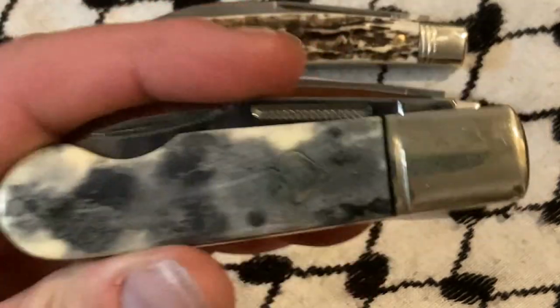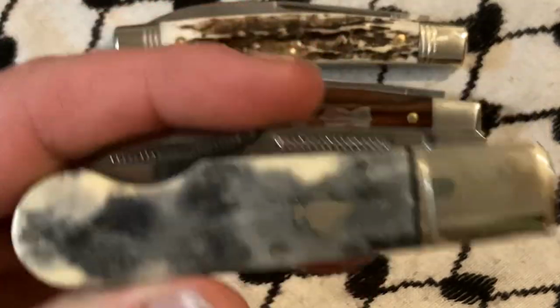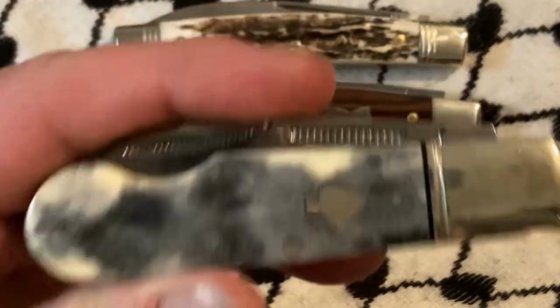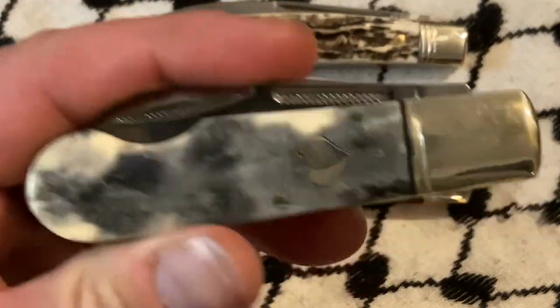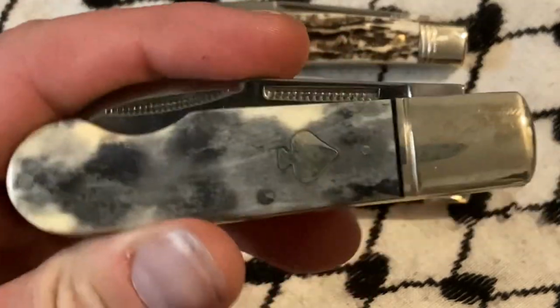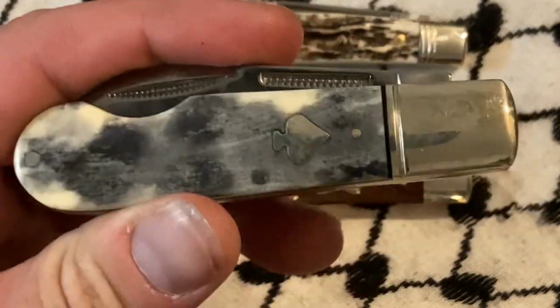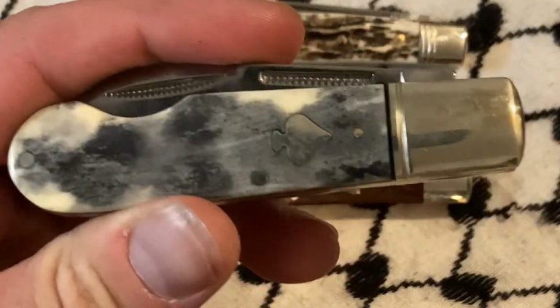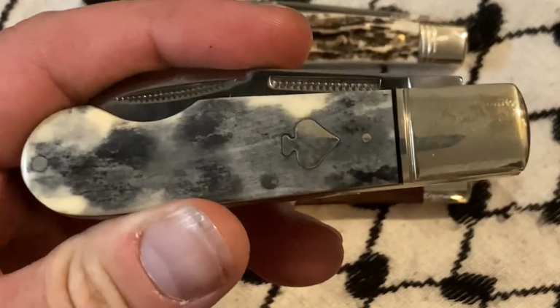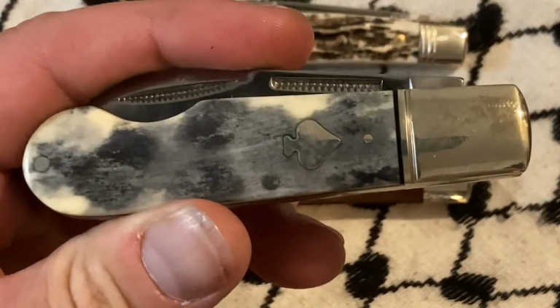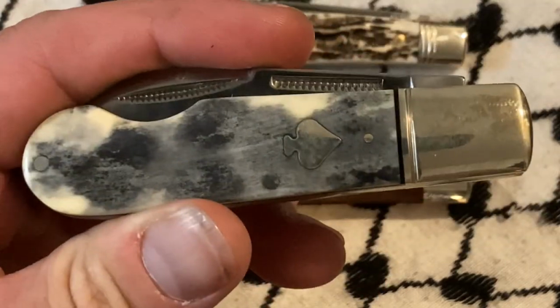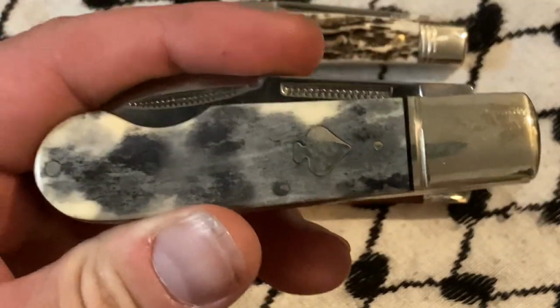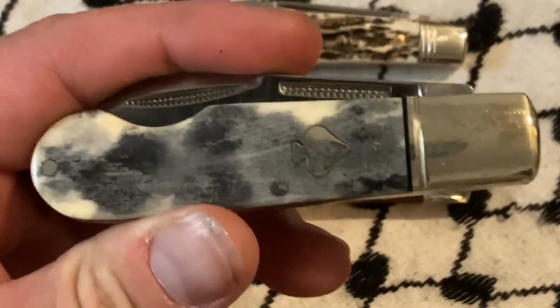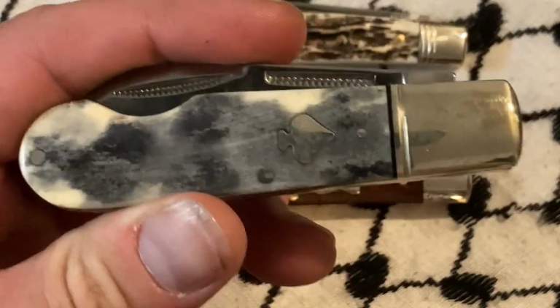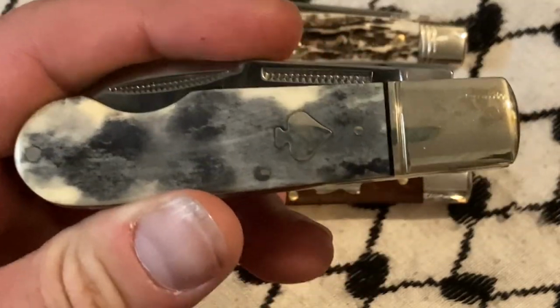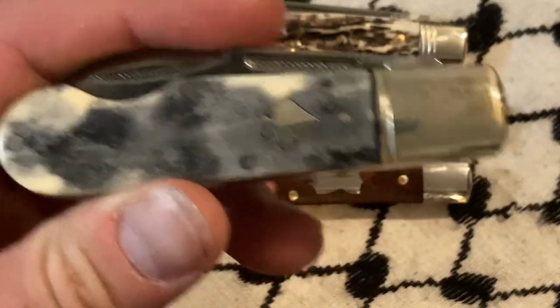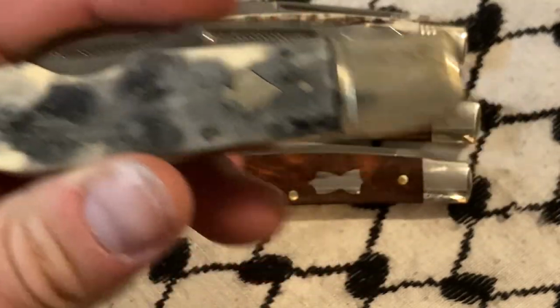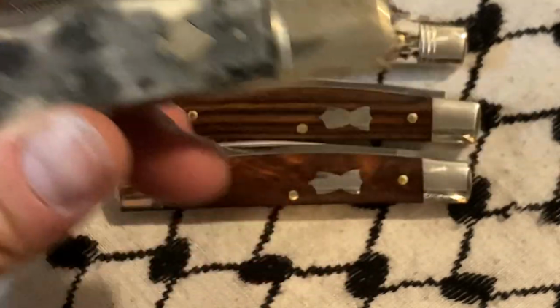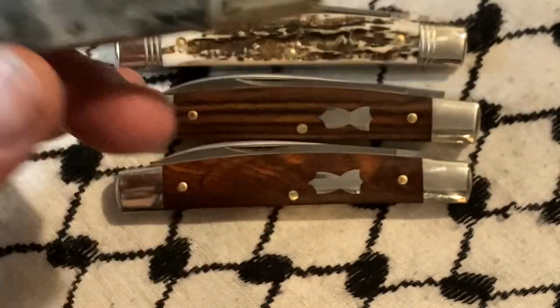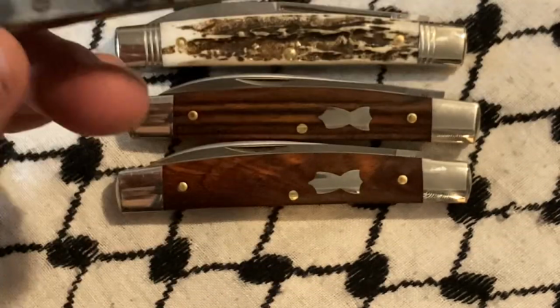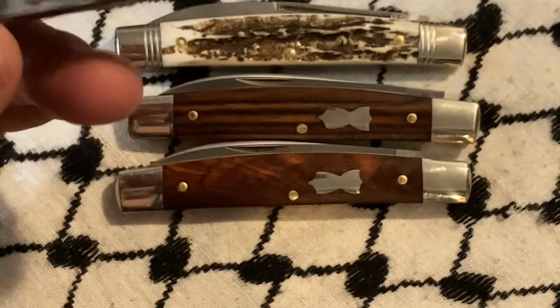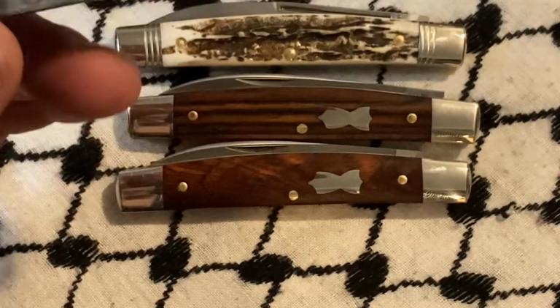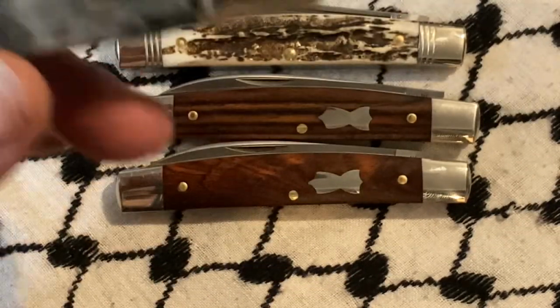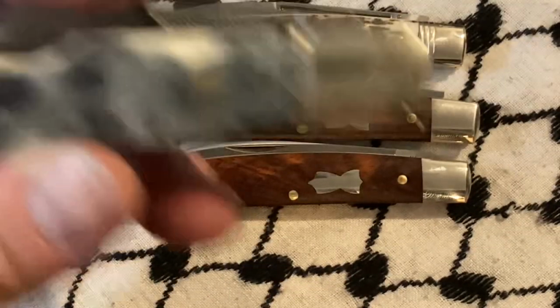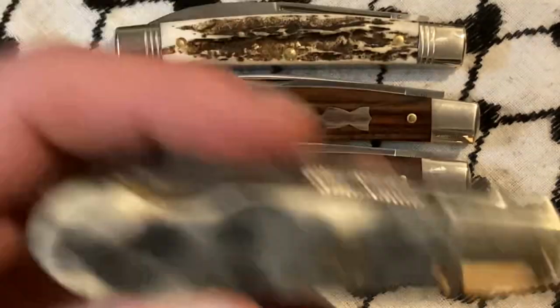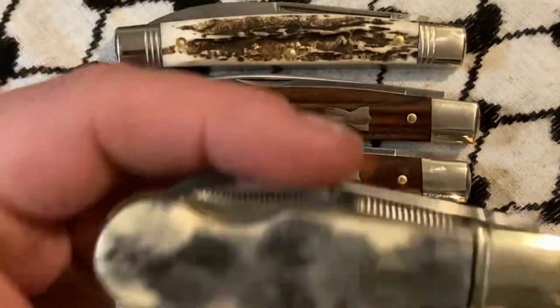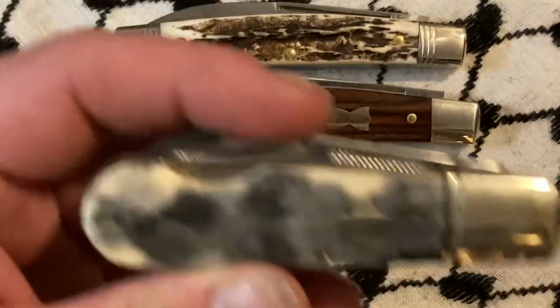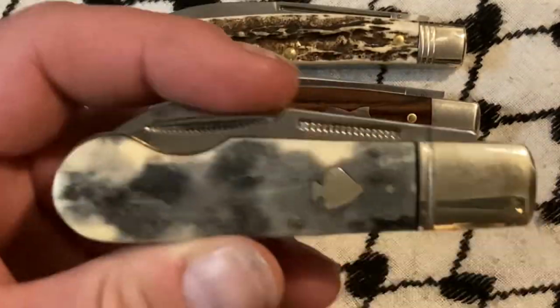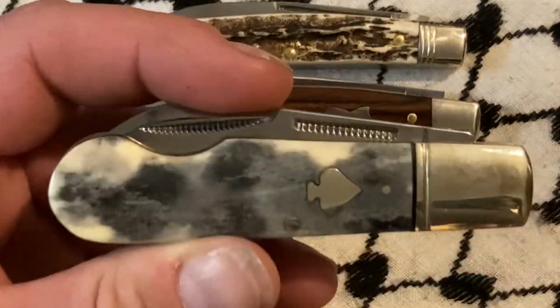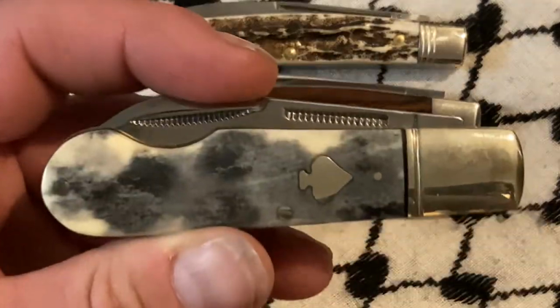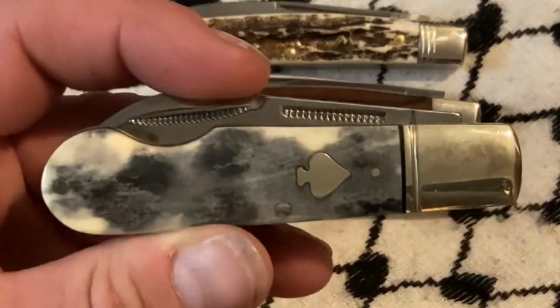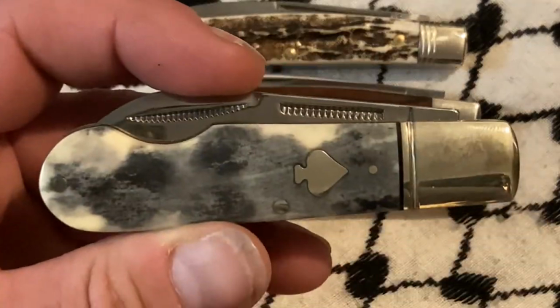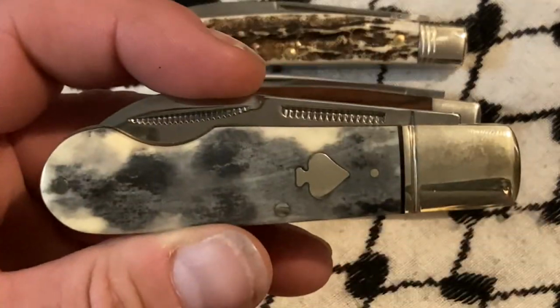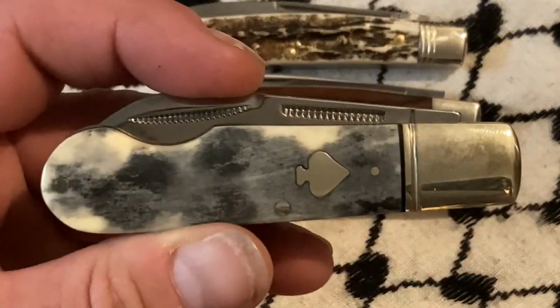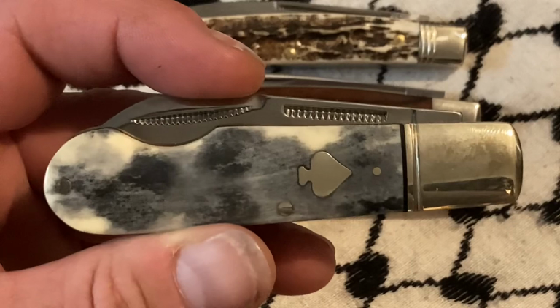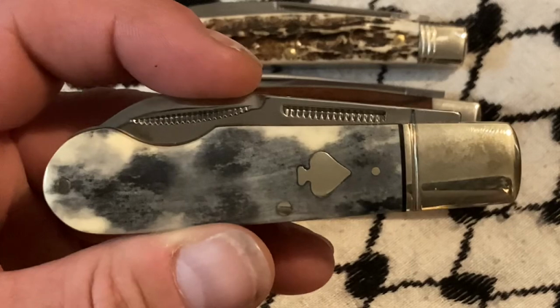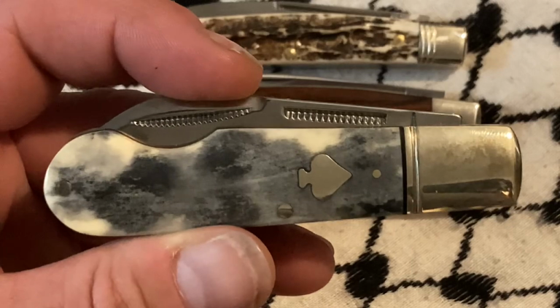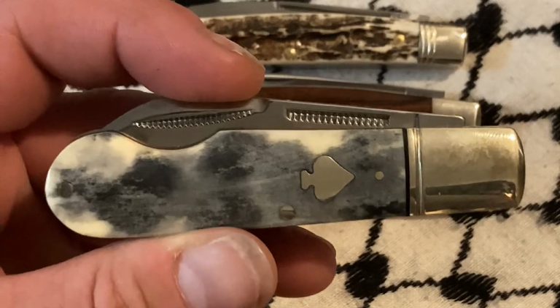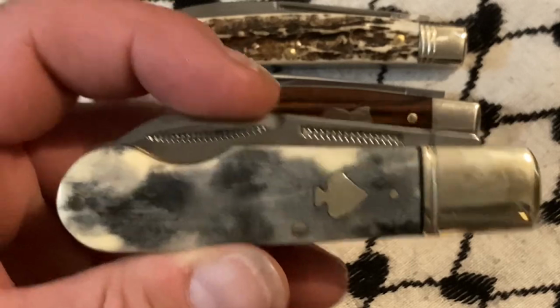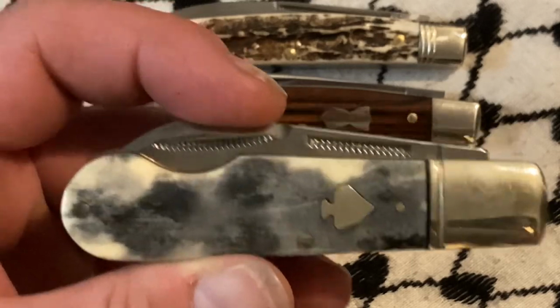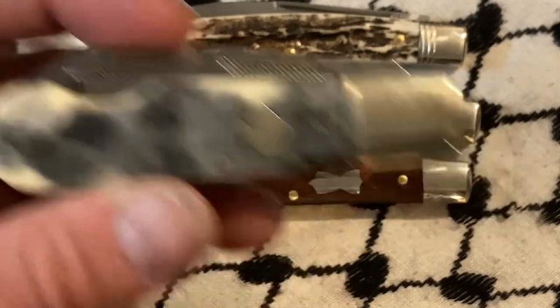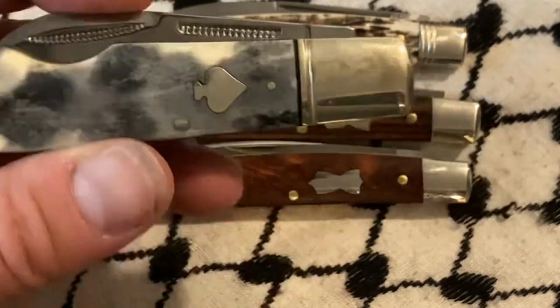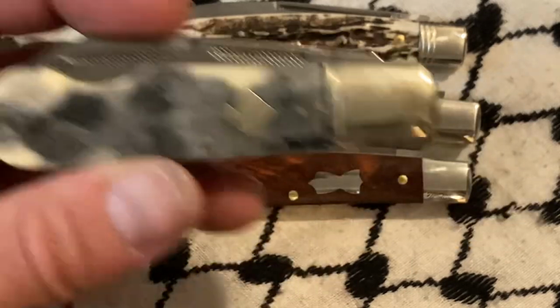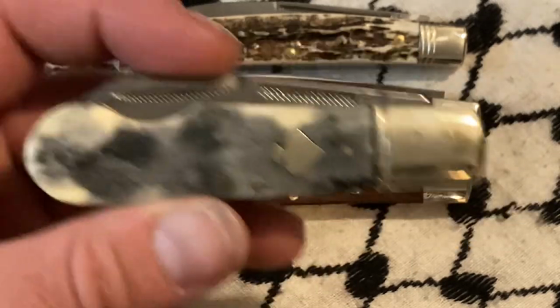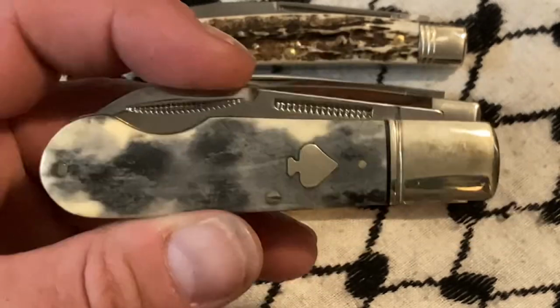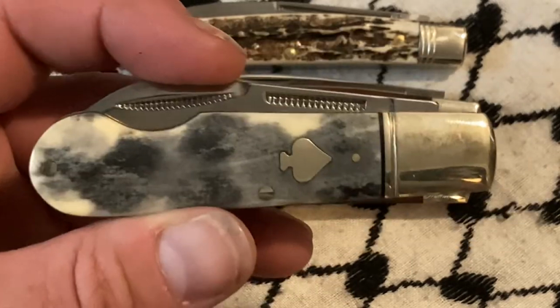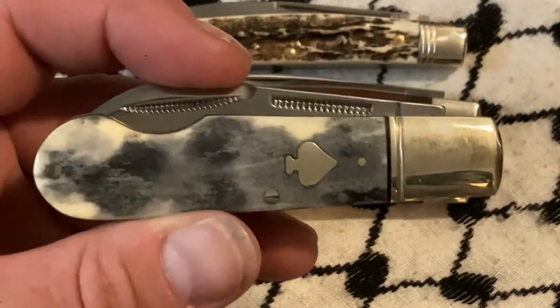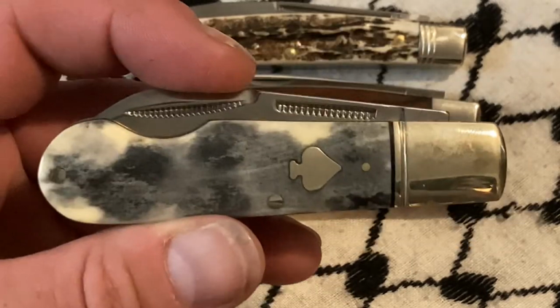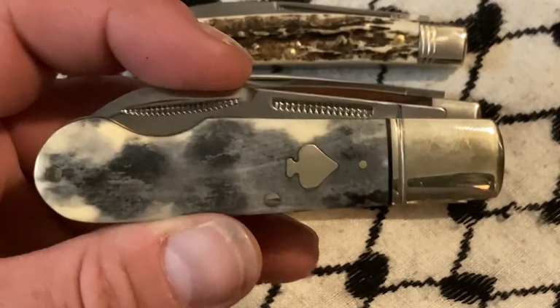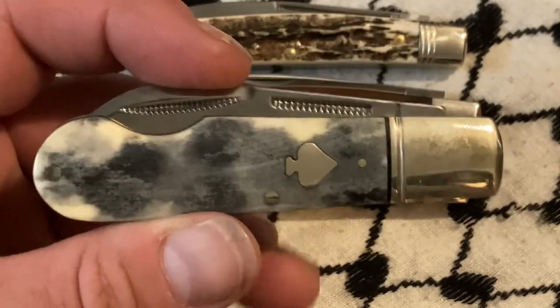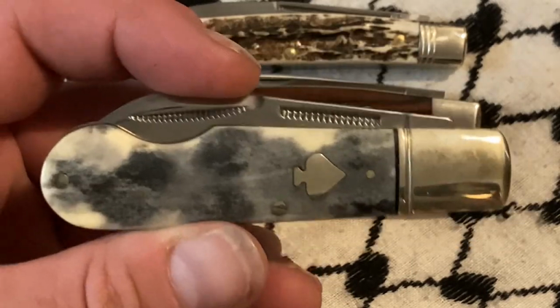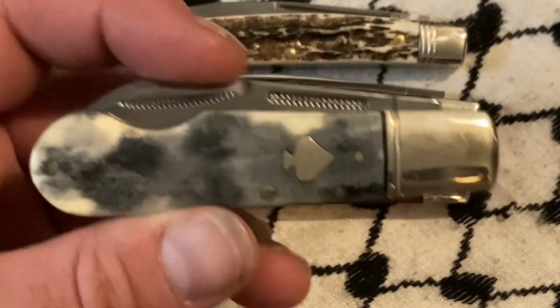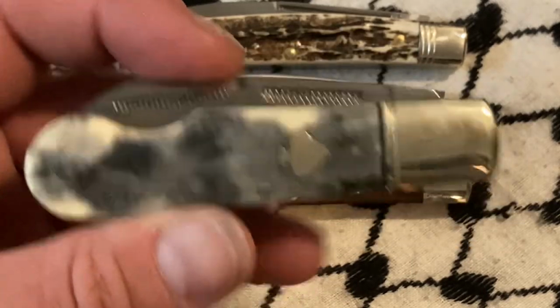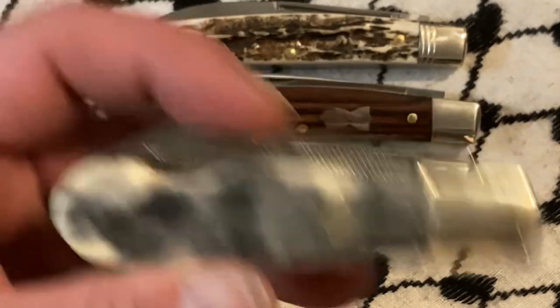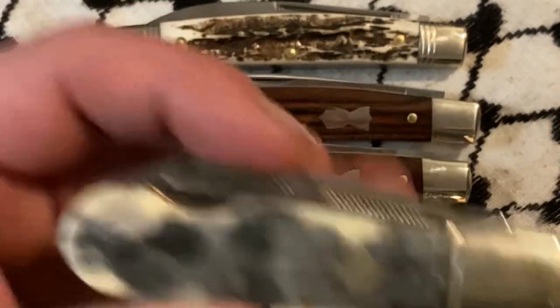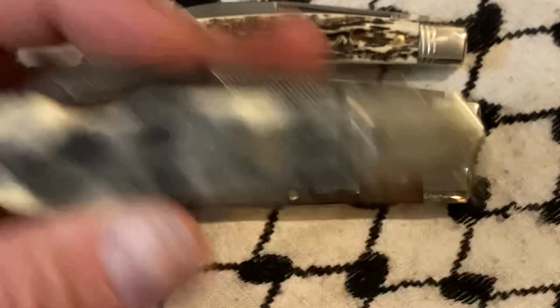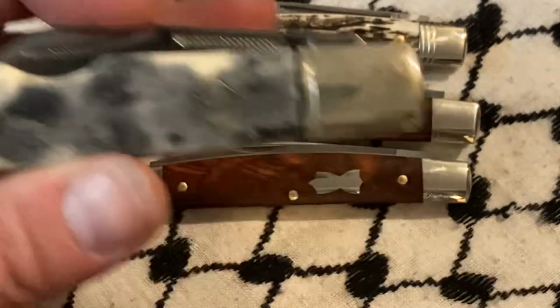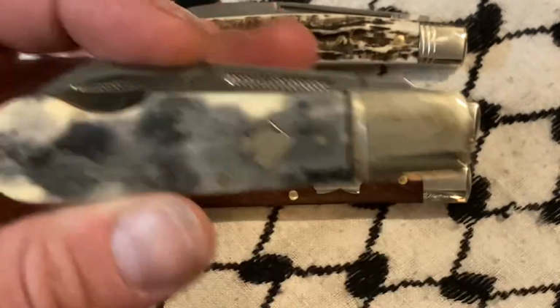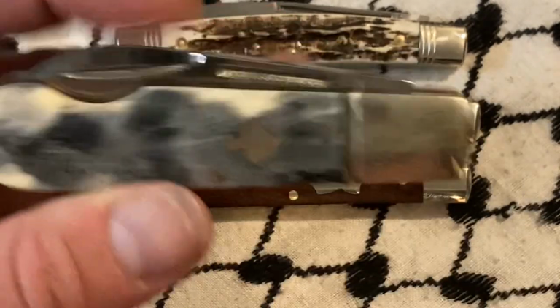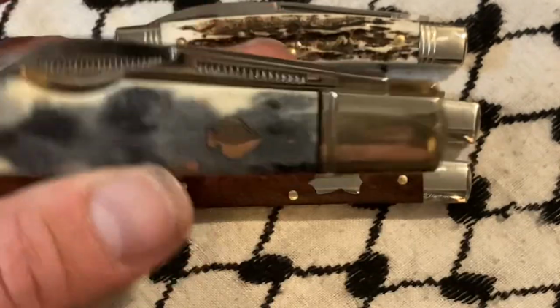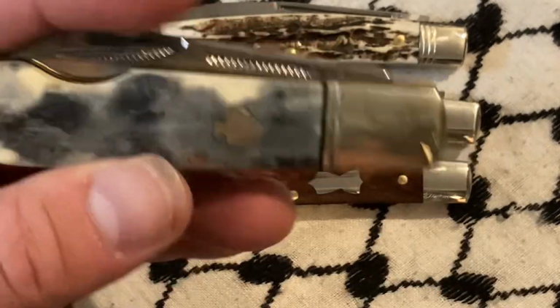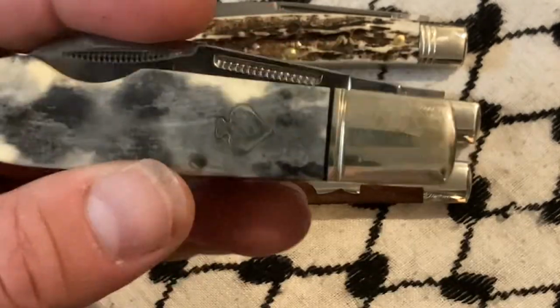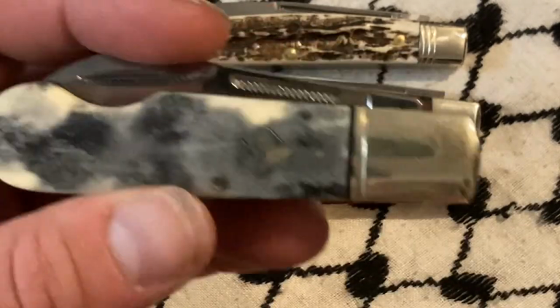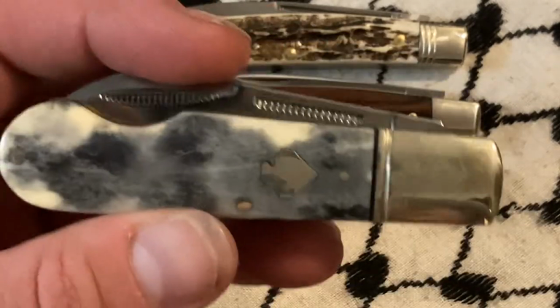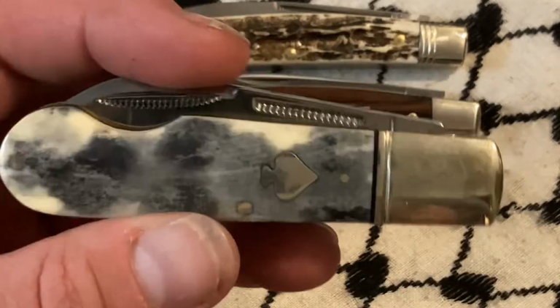I think this knife is great. There's now a cinnamon stag version that is even nicer, but it's like 30 bucks — double what I paid for this.